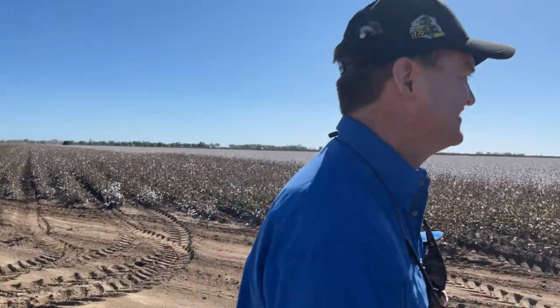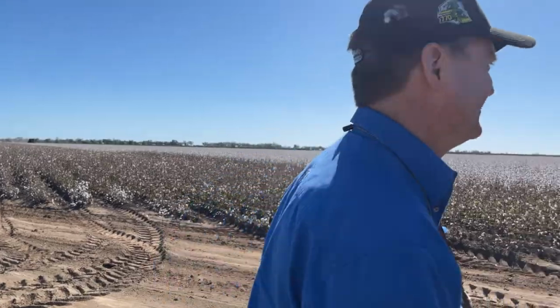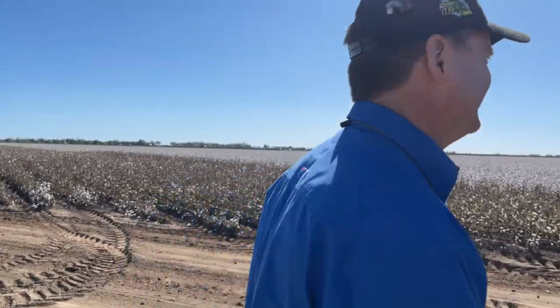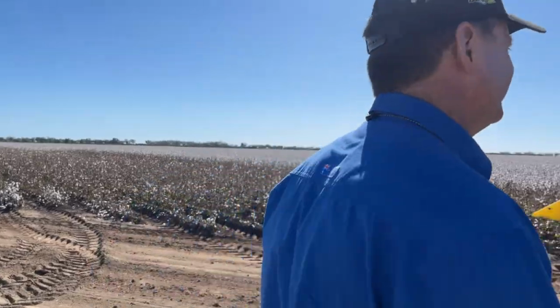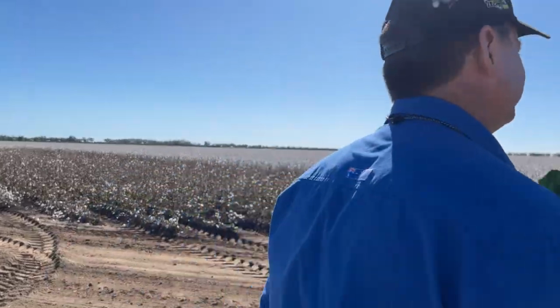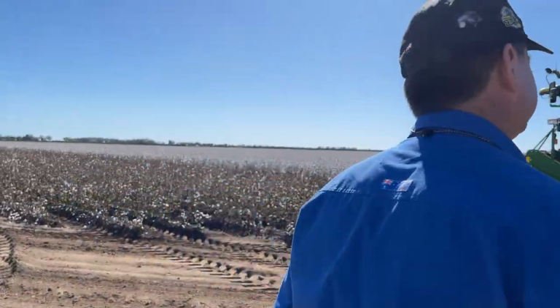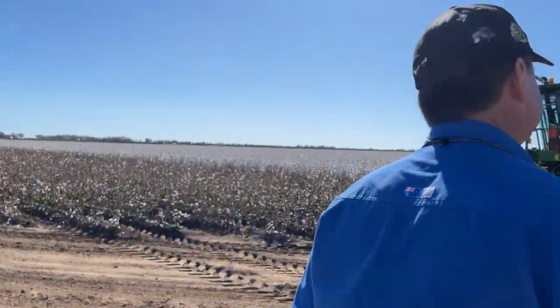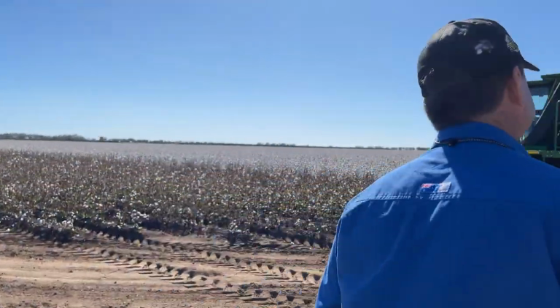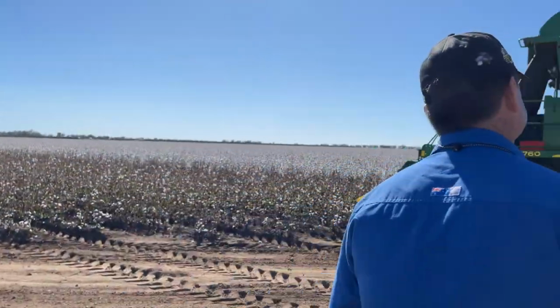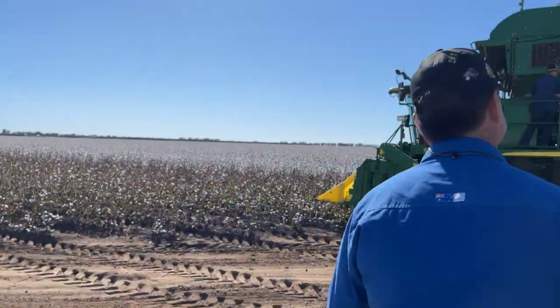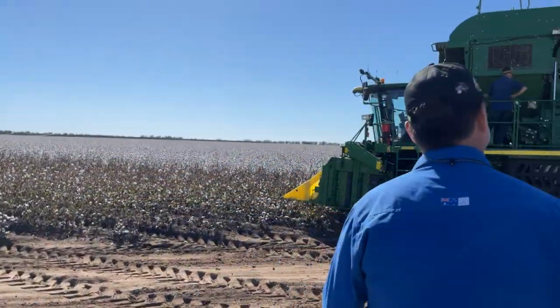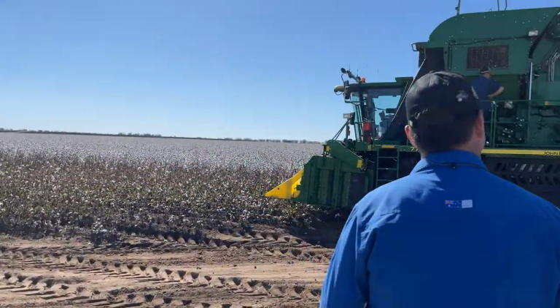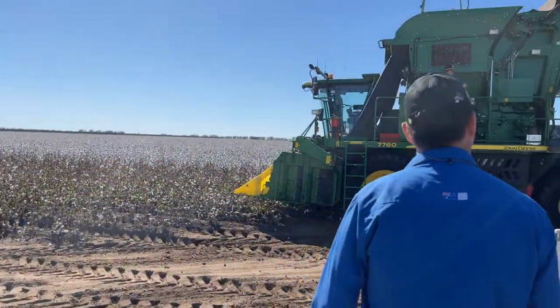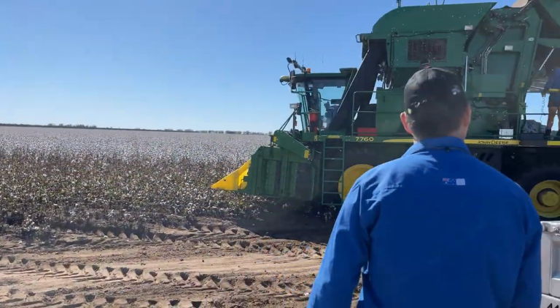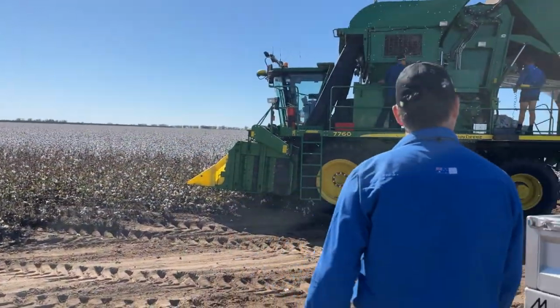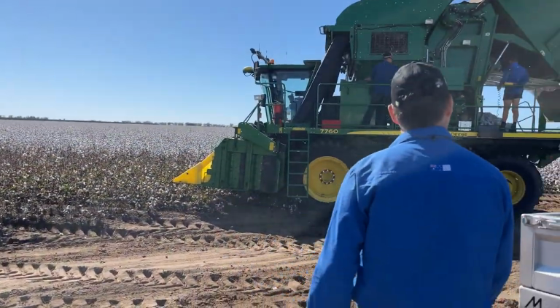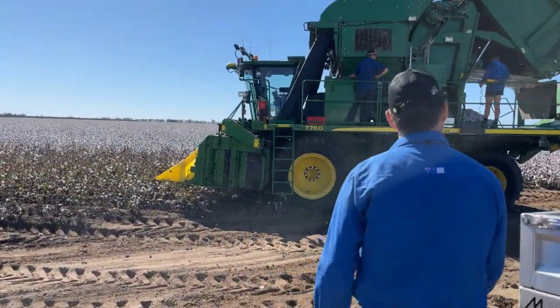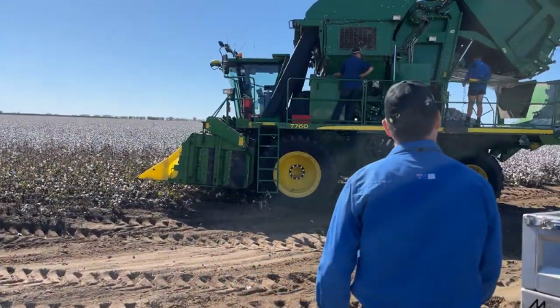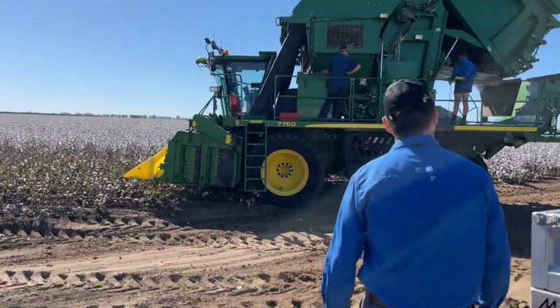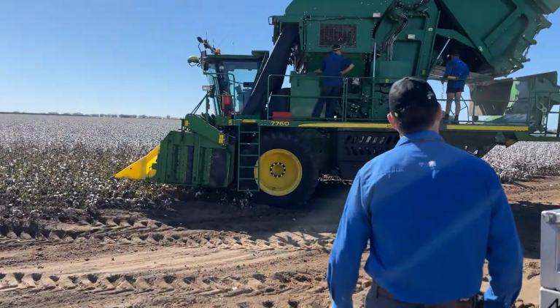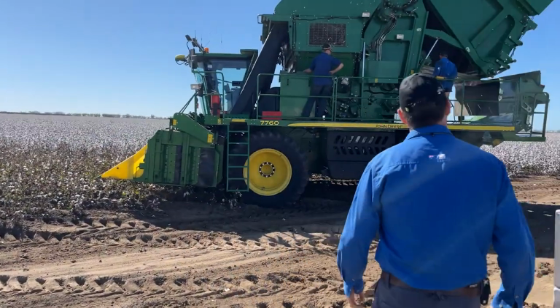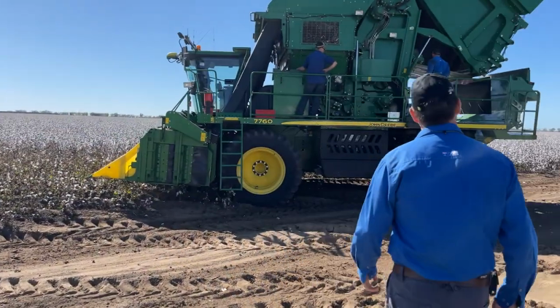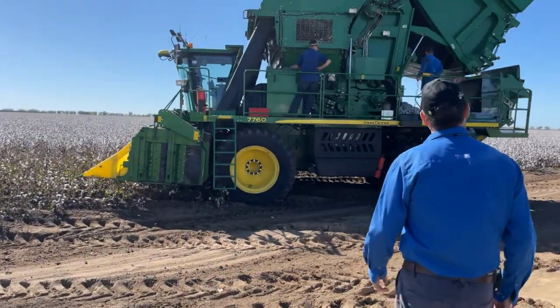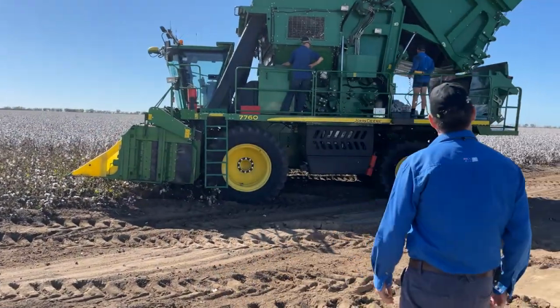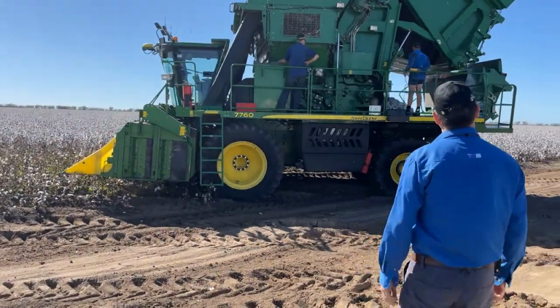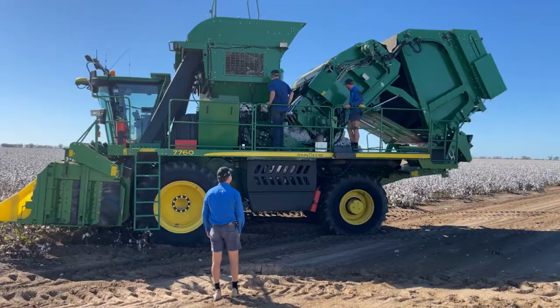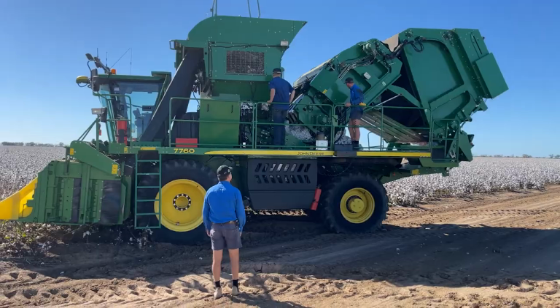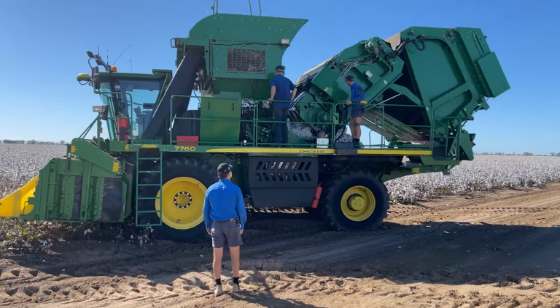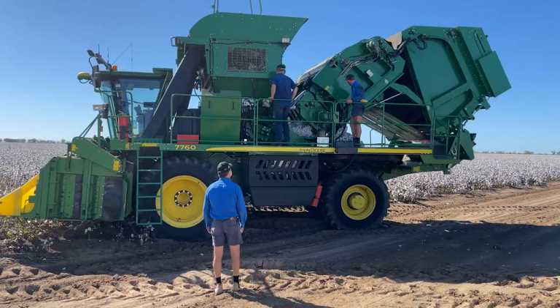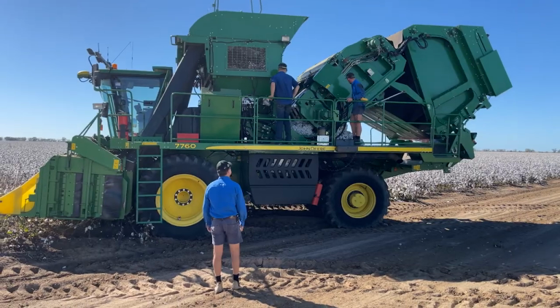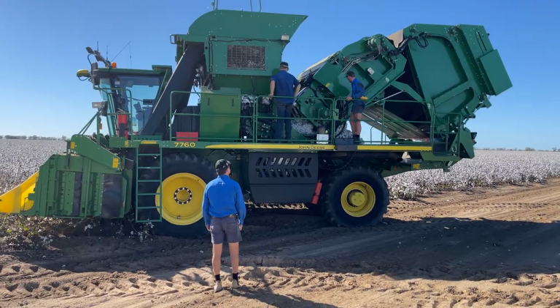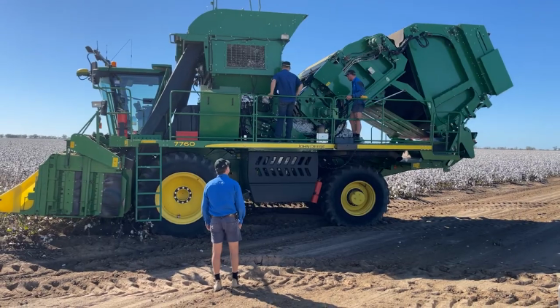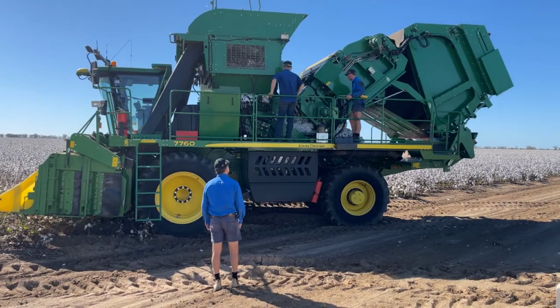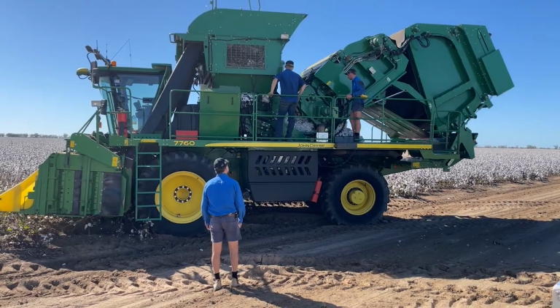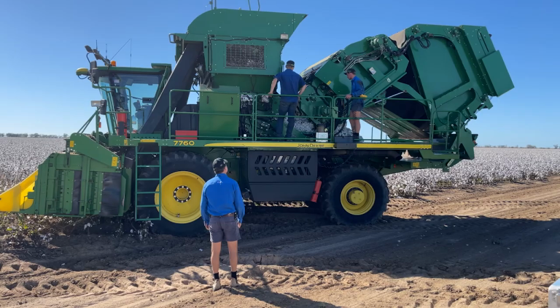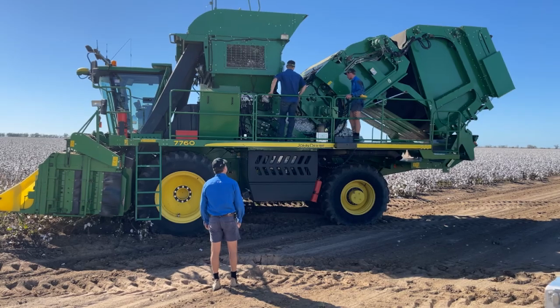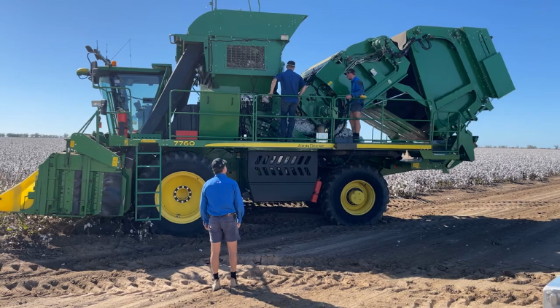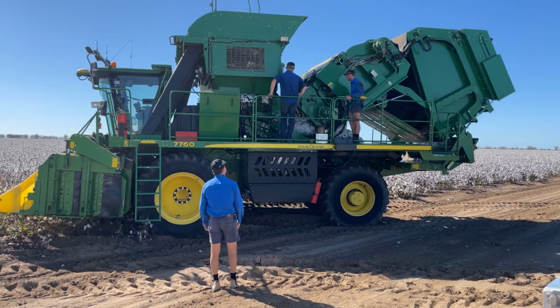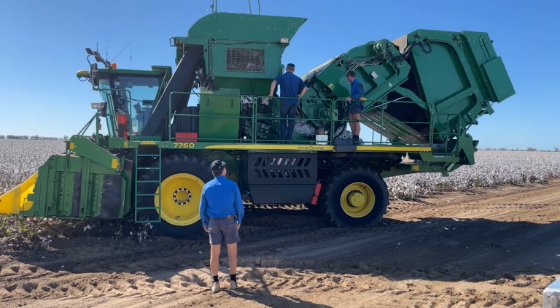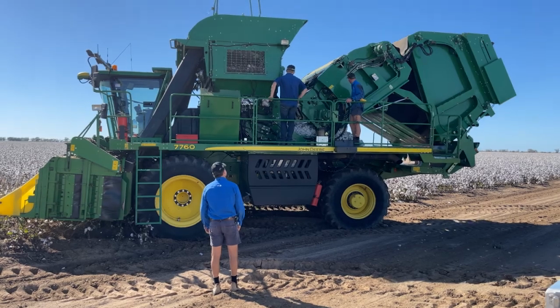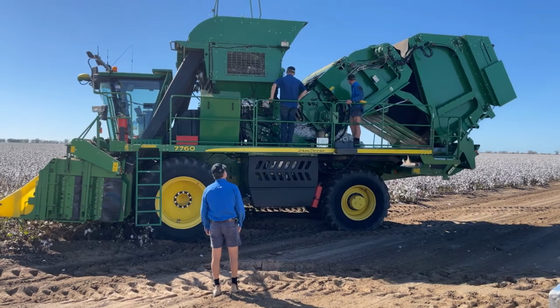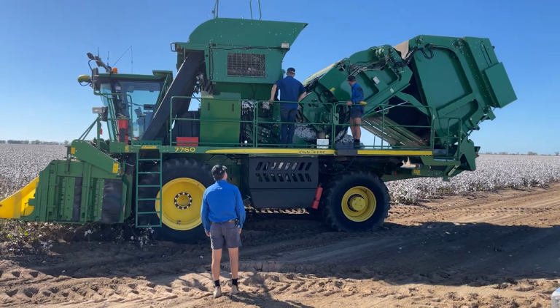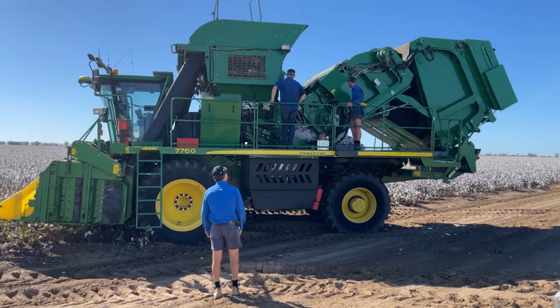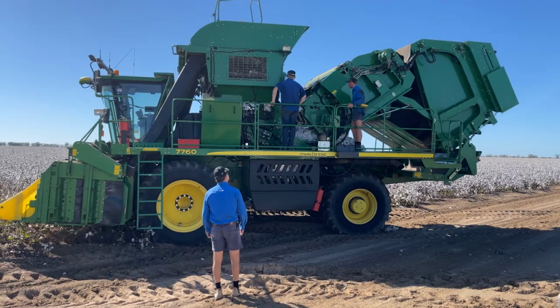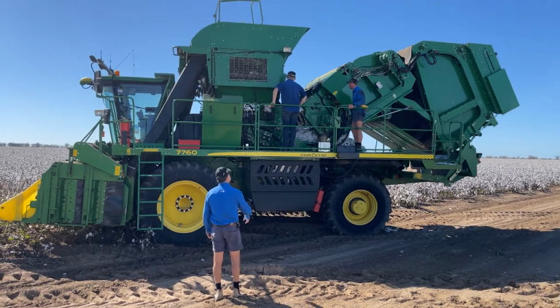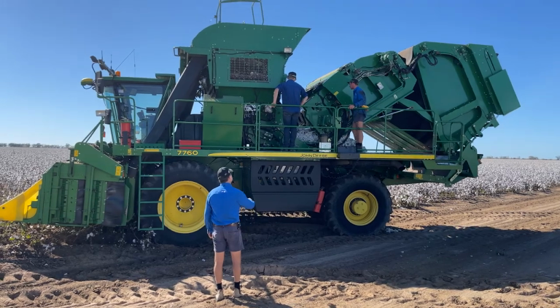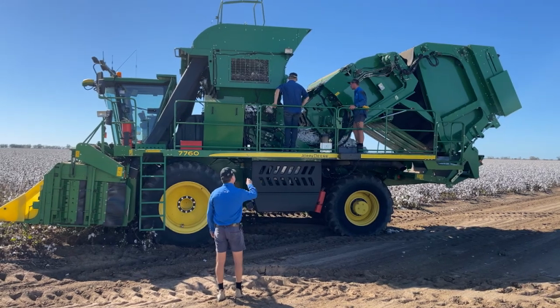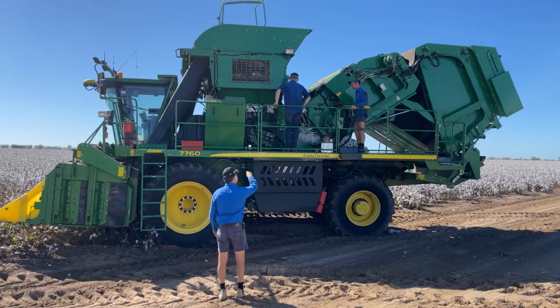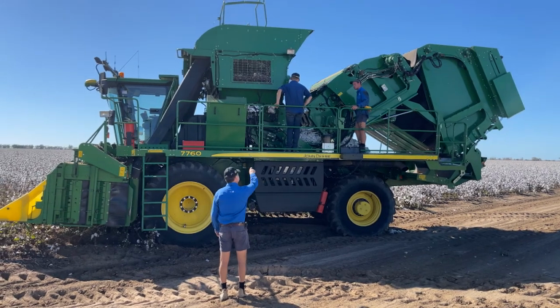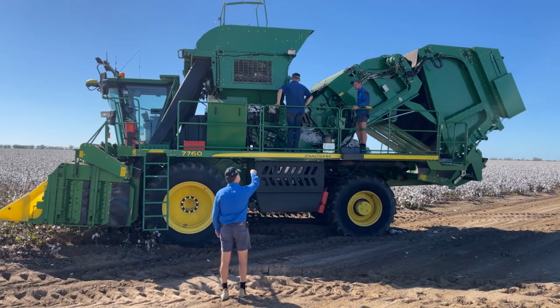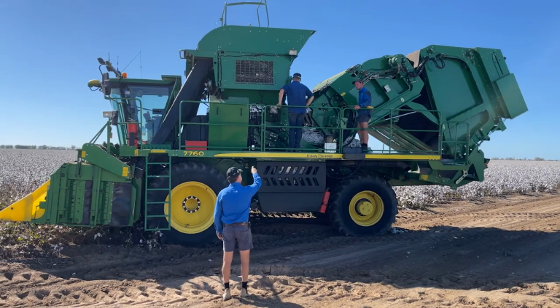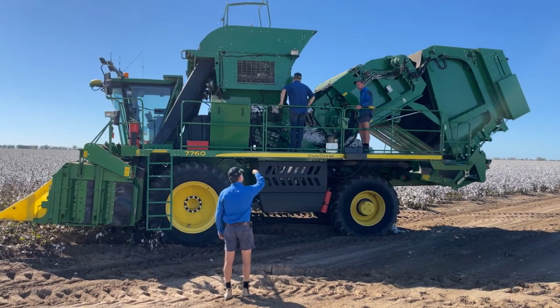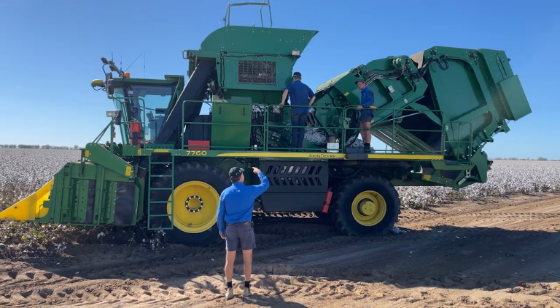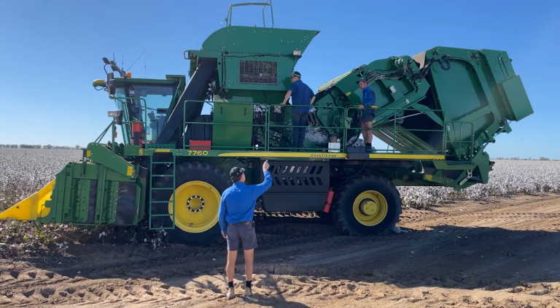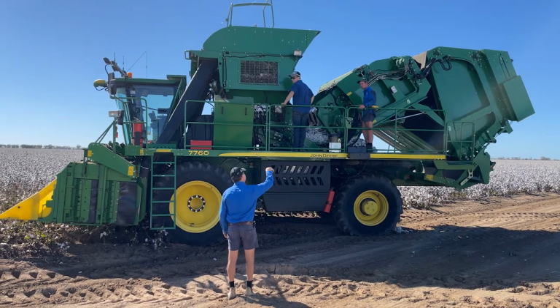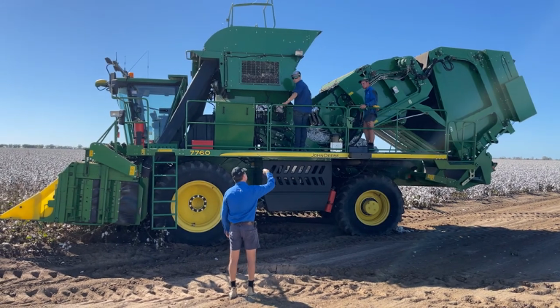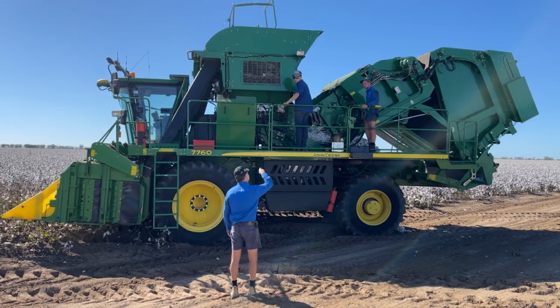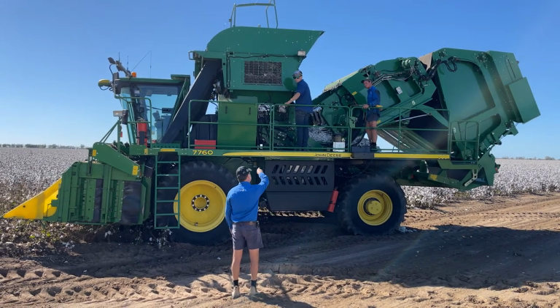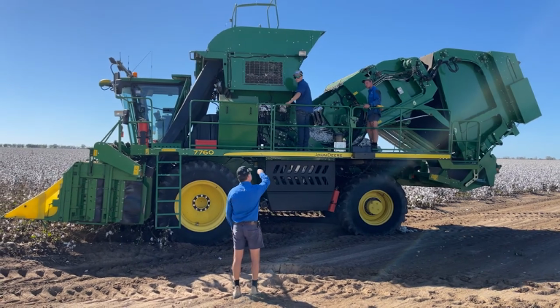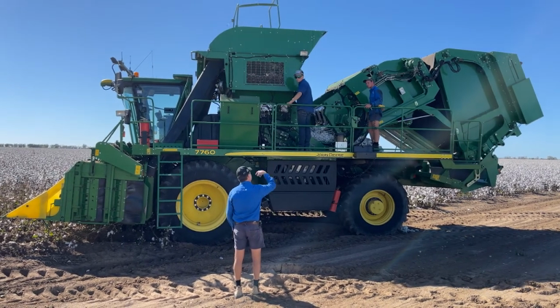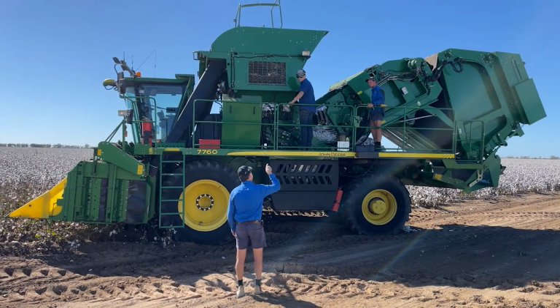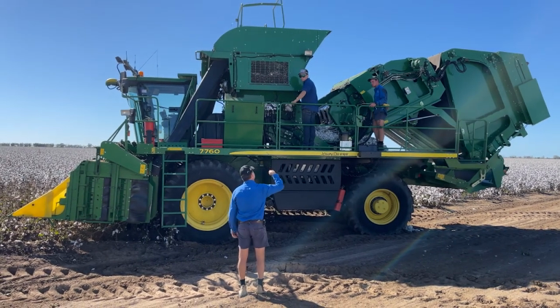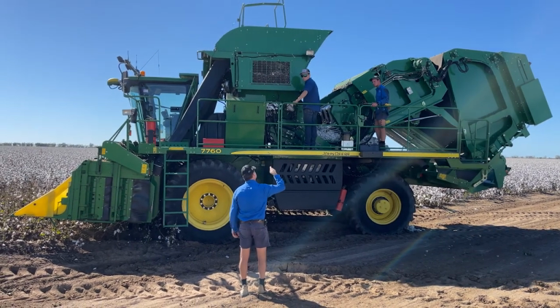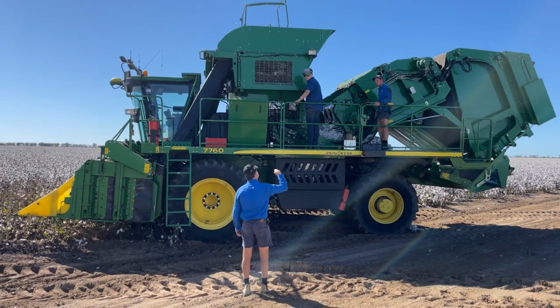We often have breakdowns and we often have problems. Our older machine just had a miswrap so that'll be going shortly.